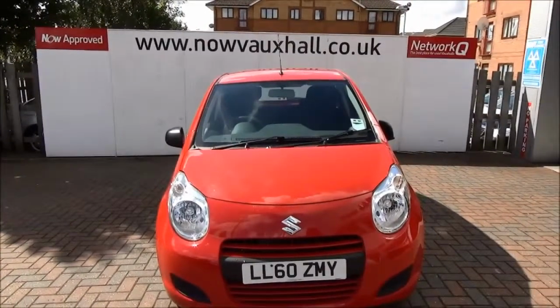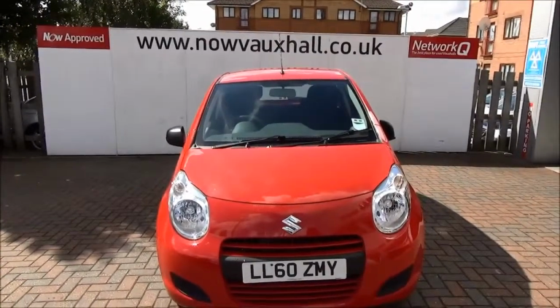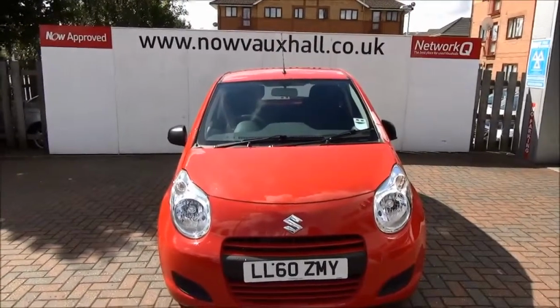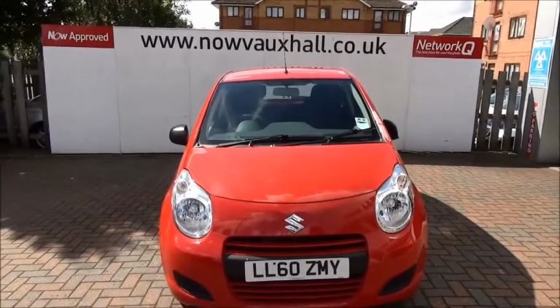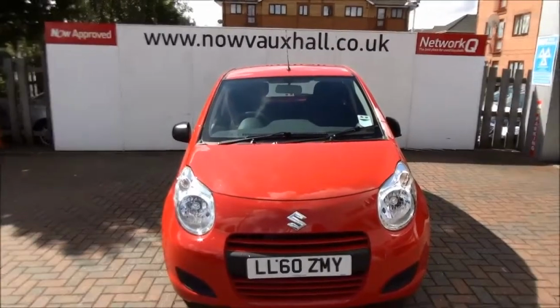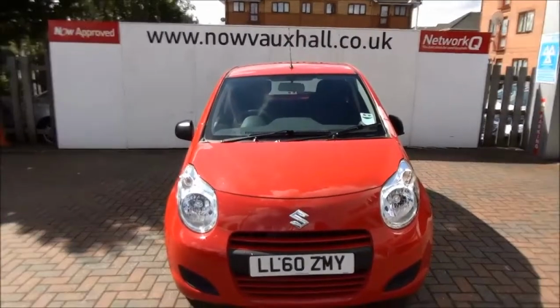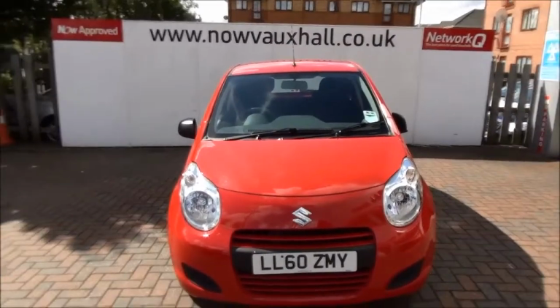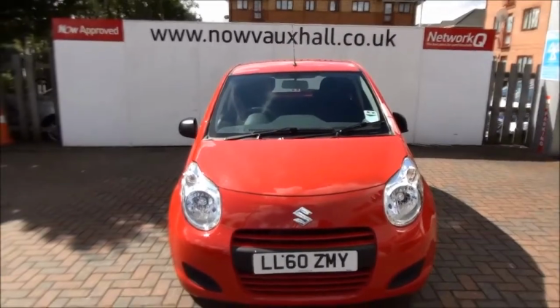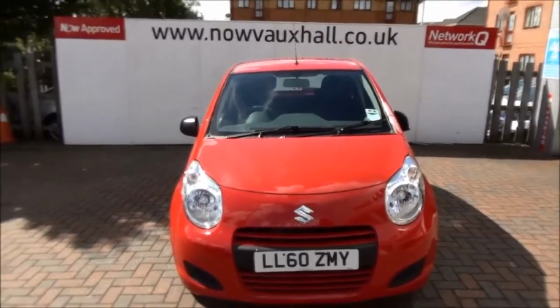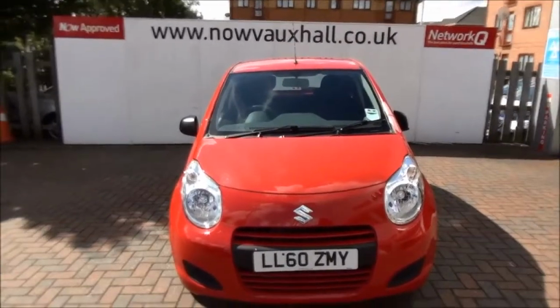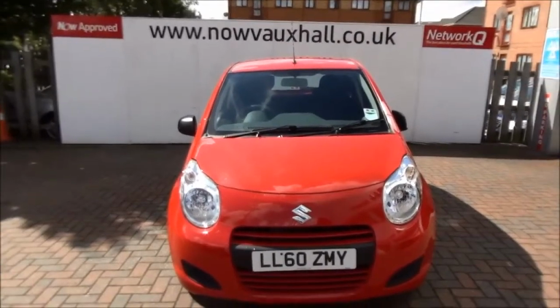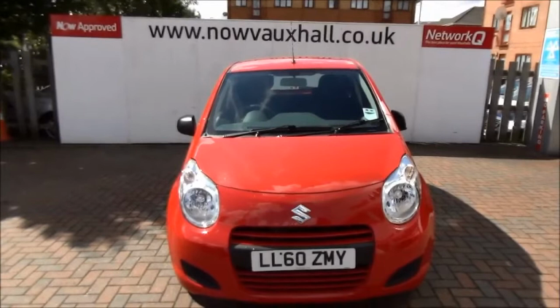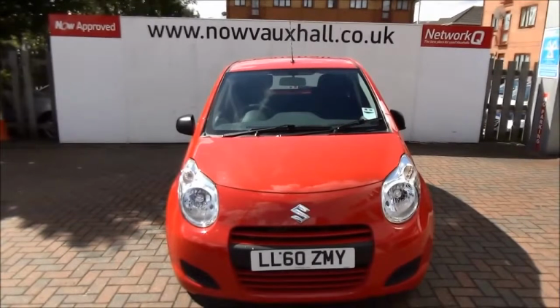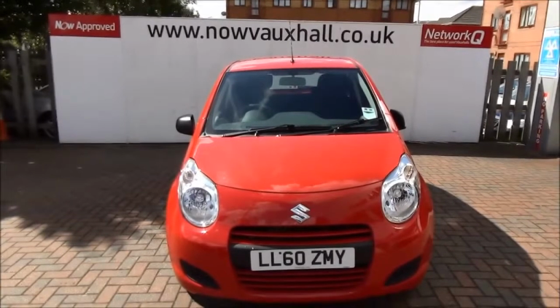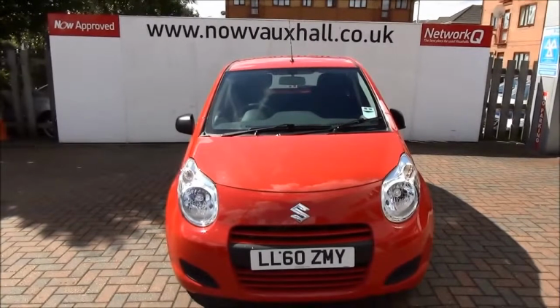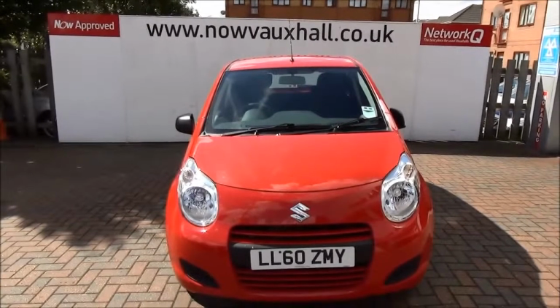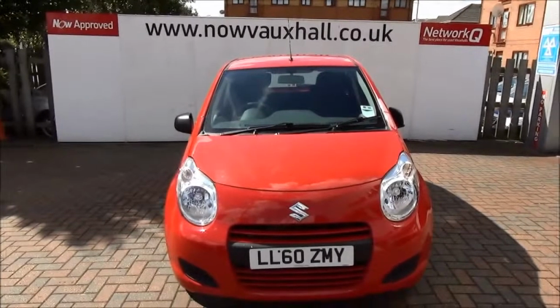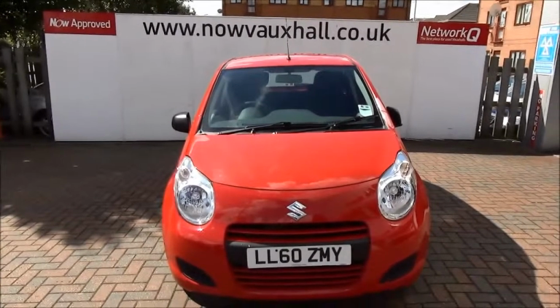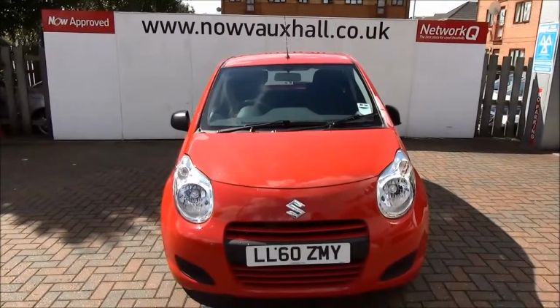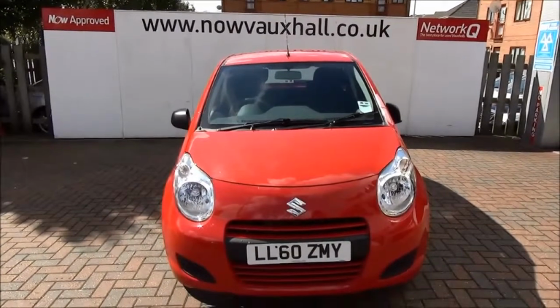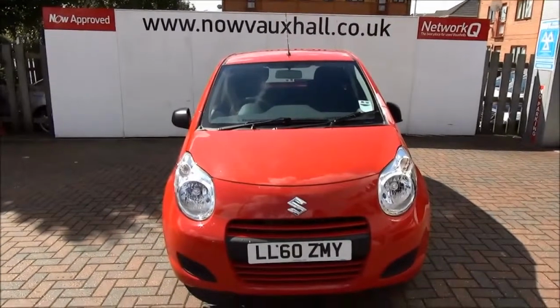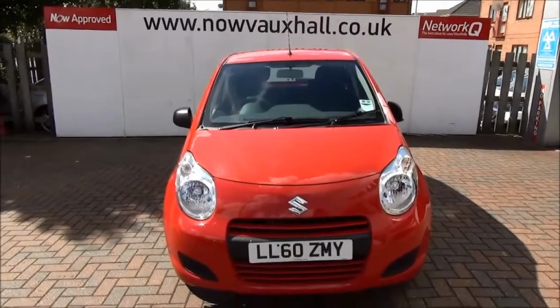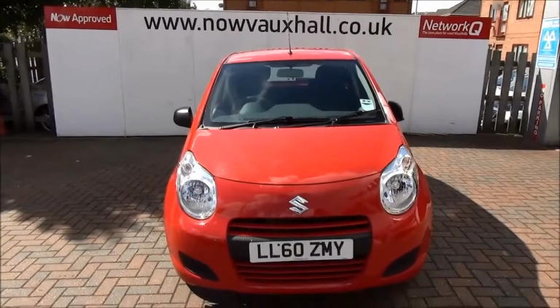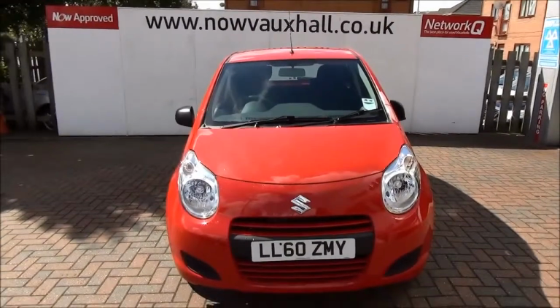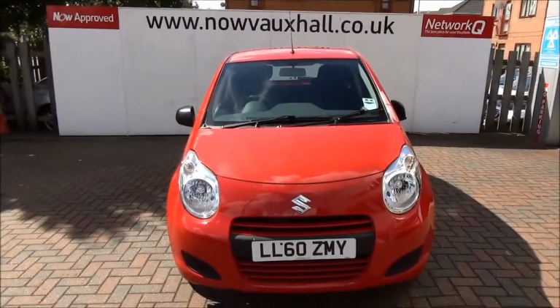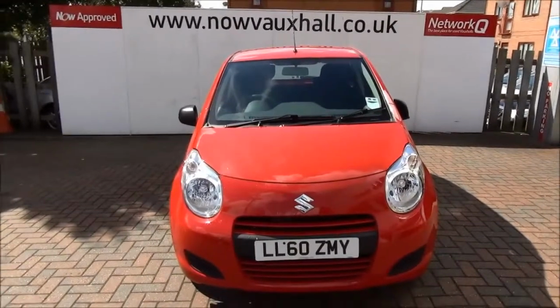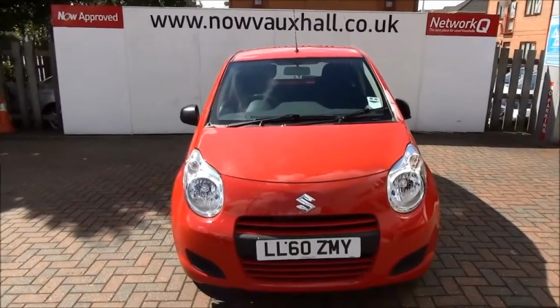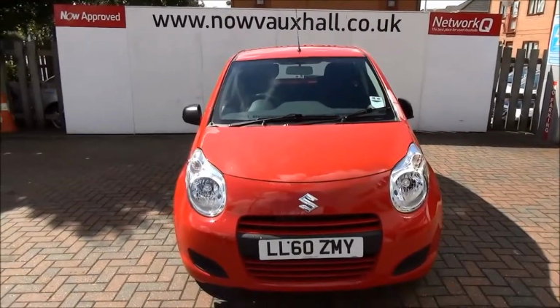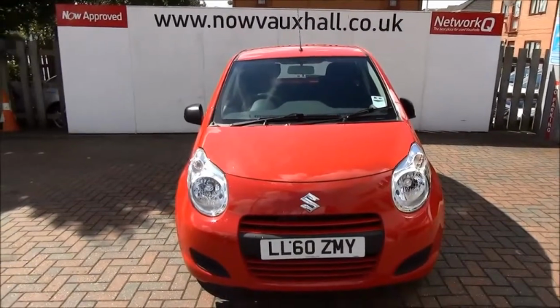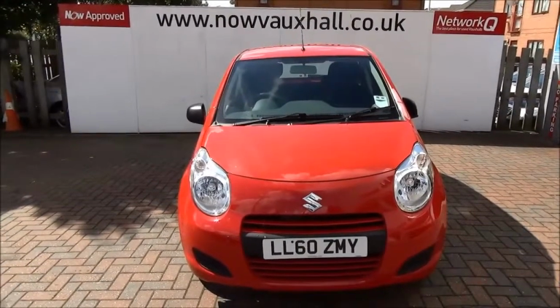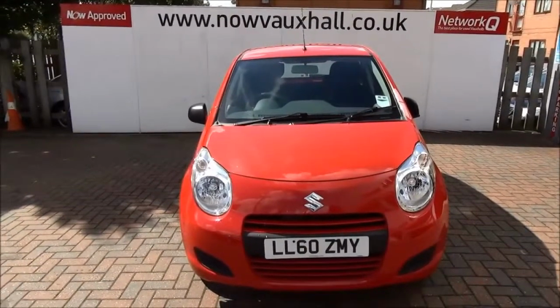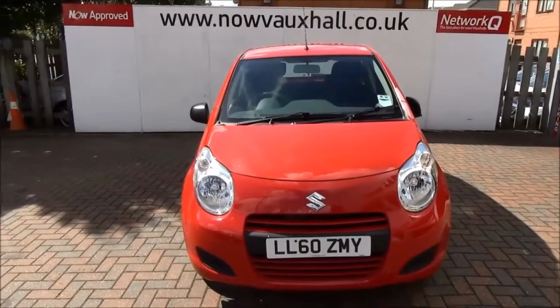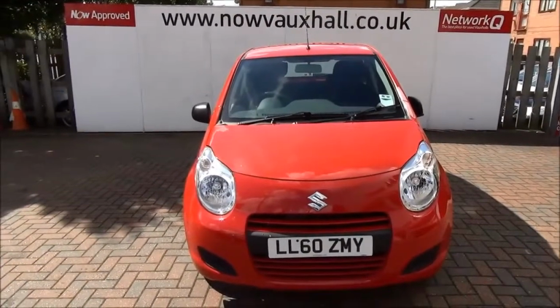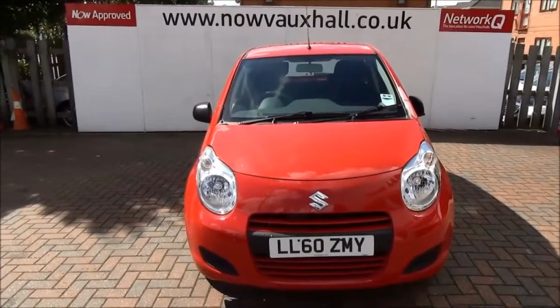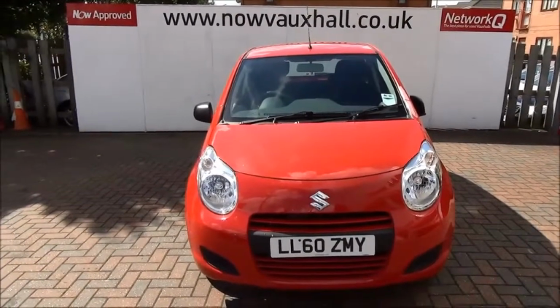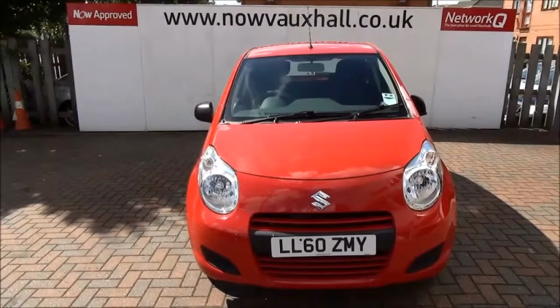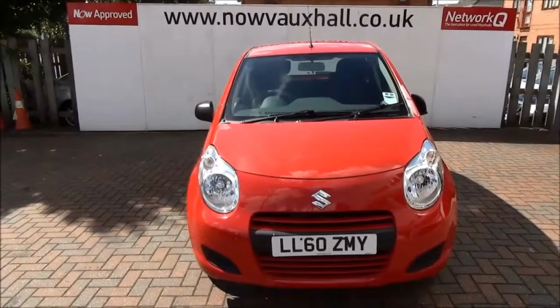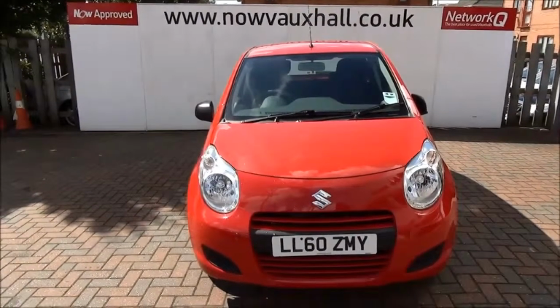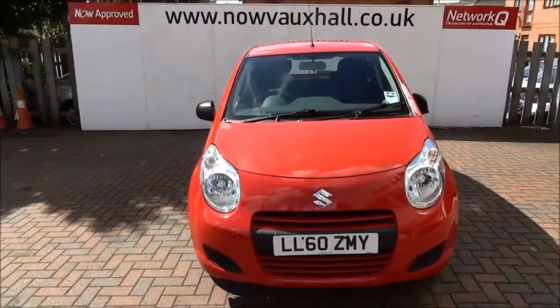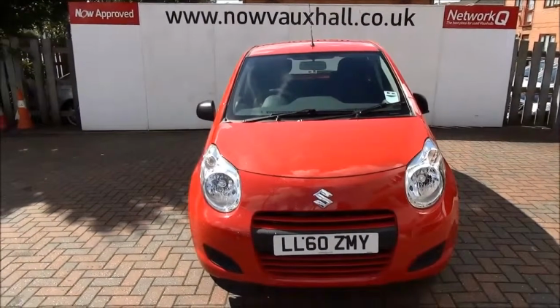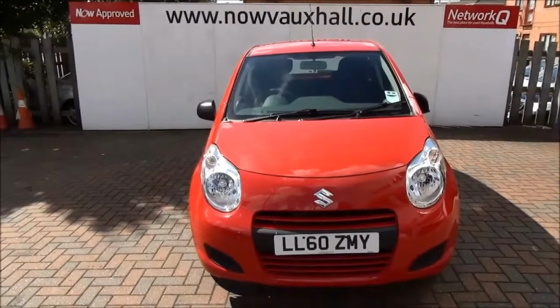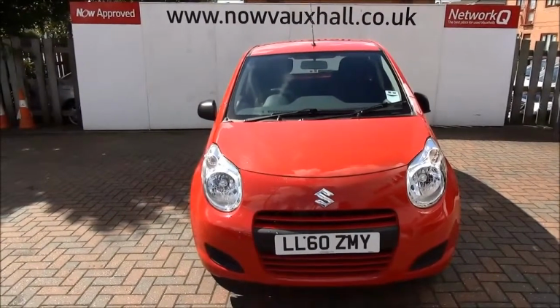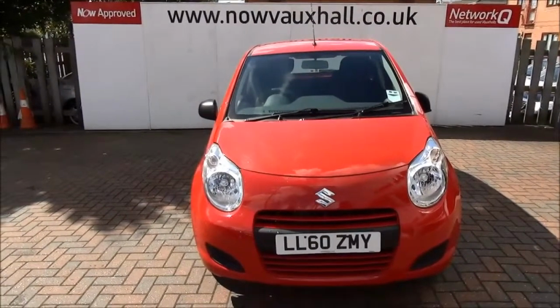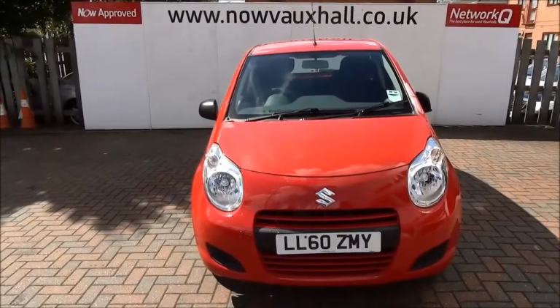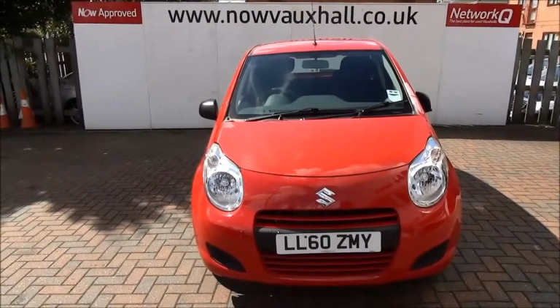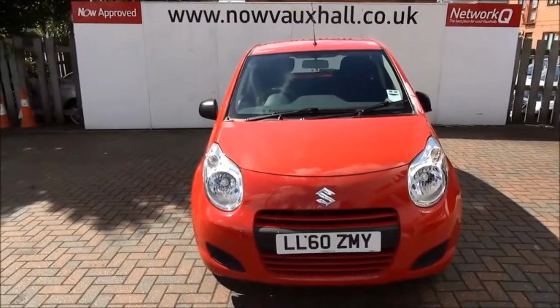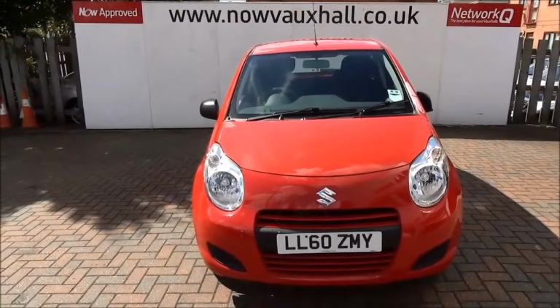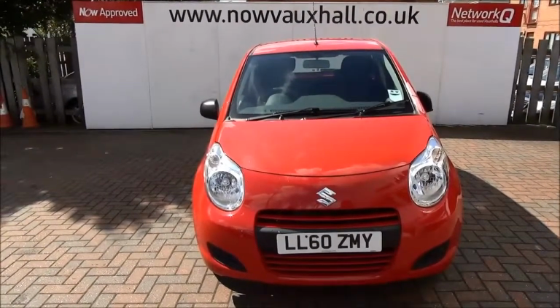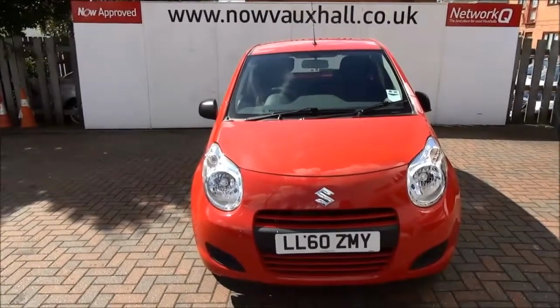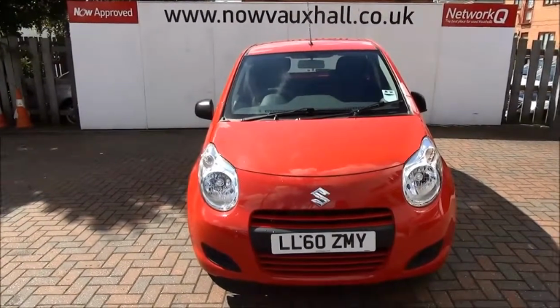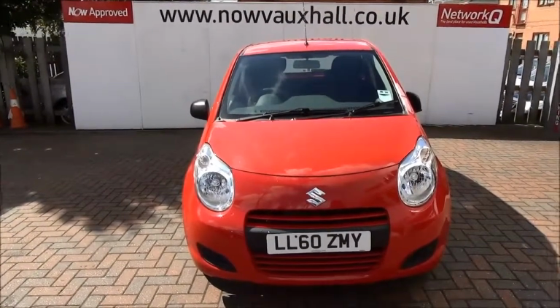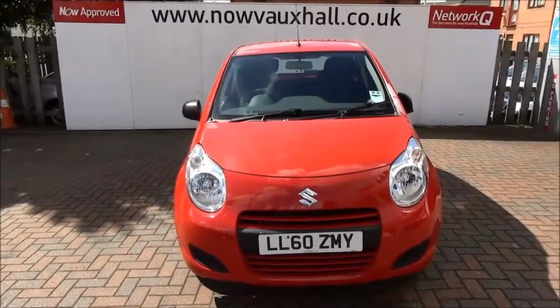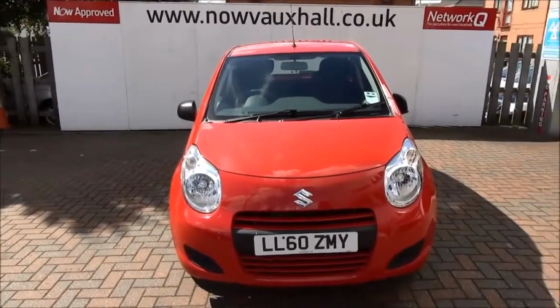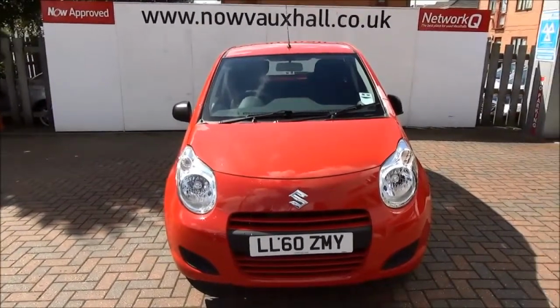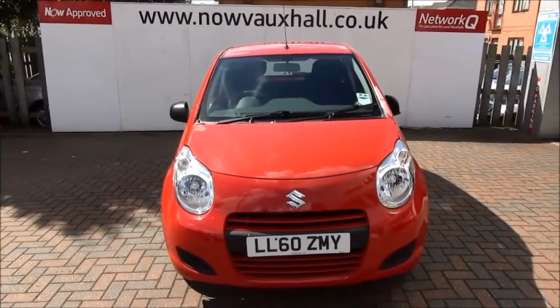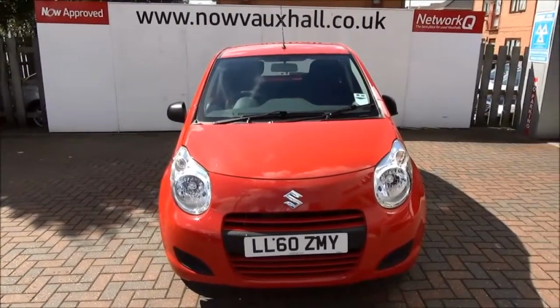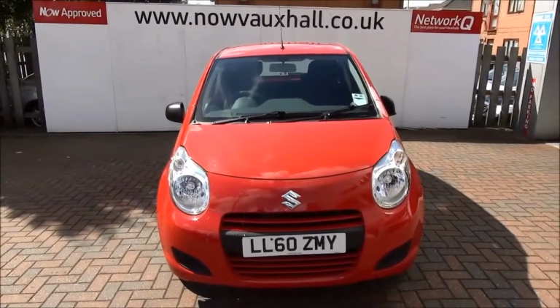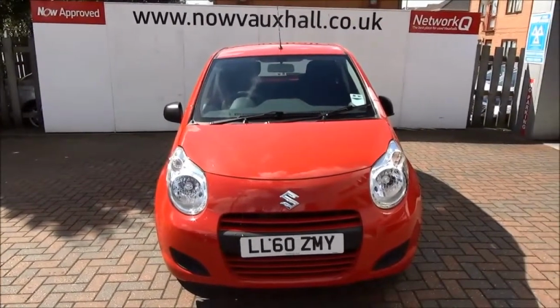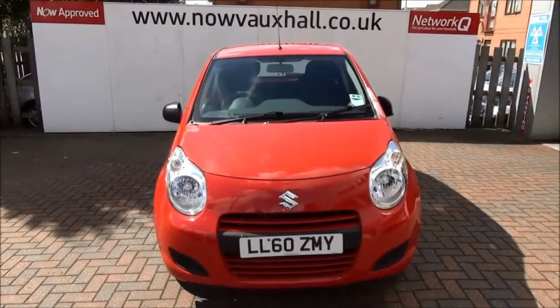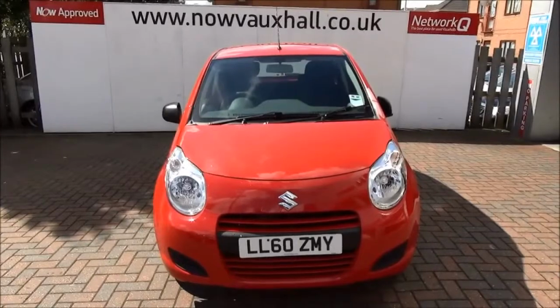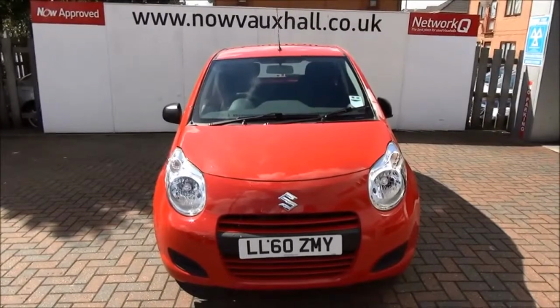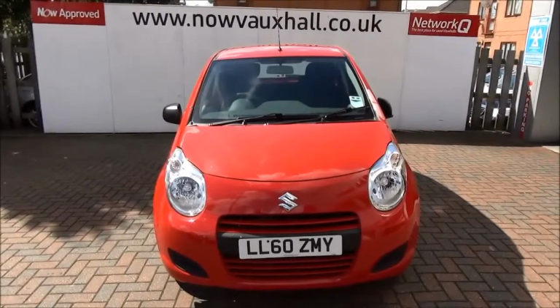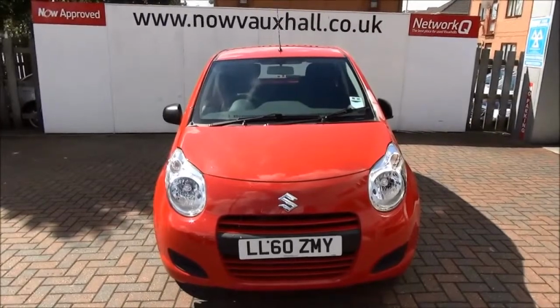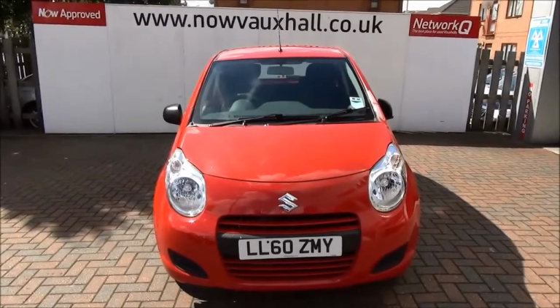If you're thinking of finance, we're confident we can meet any high street lender with our flexible dealer funding plans. Thank you for visiting Now Vauxhall.